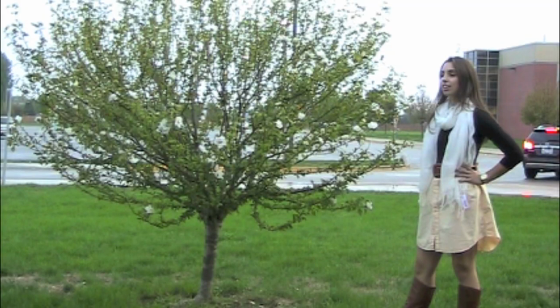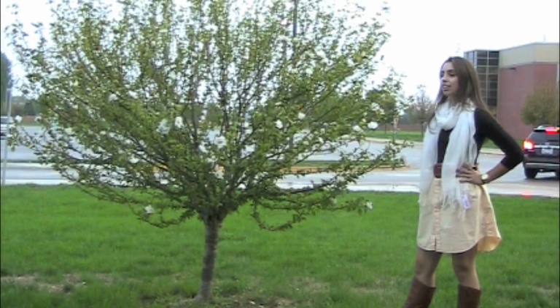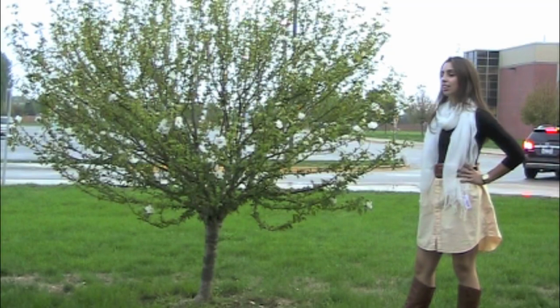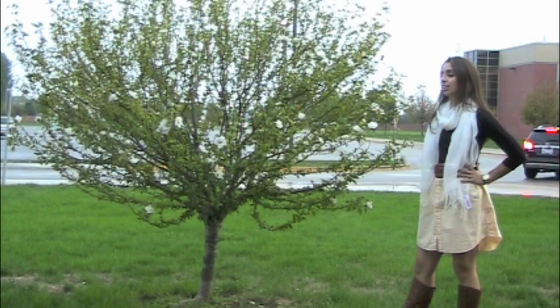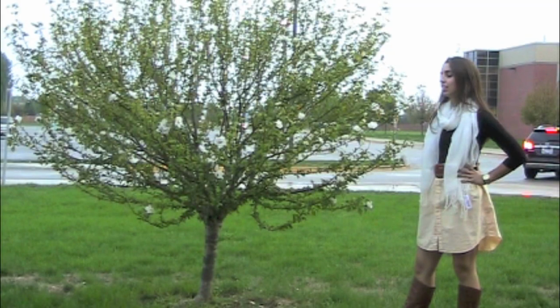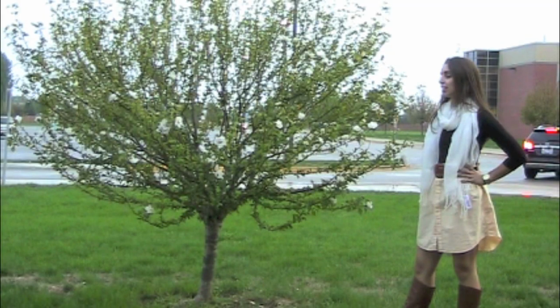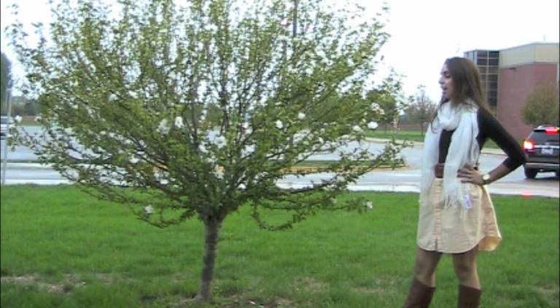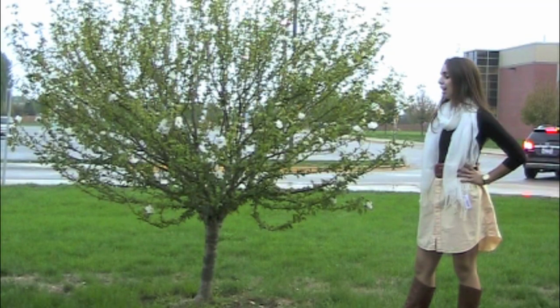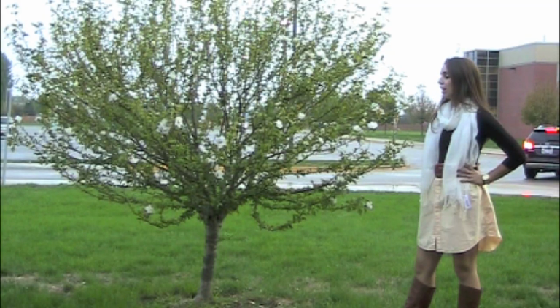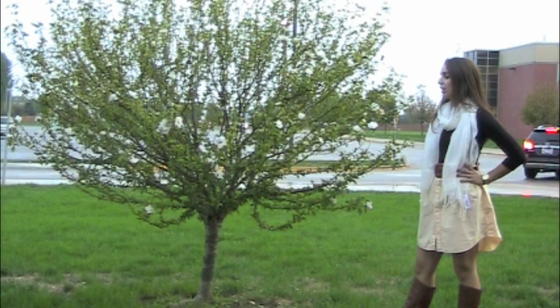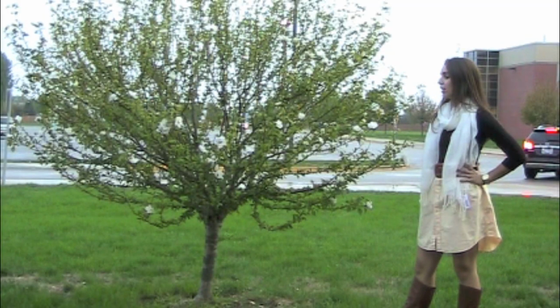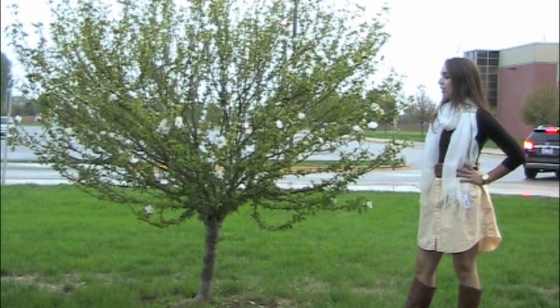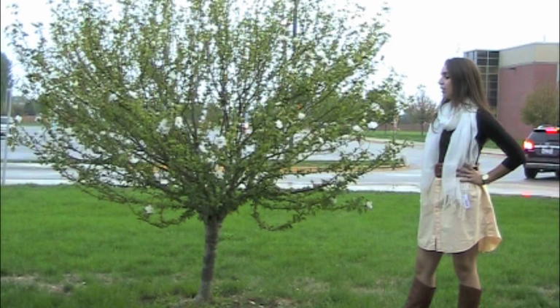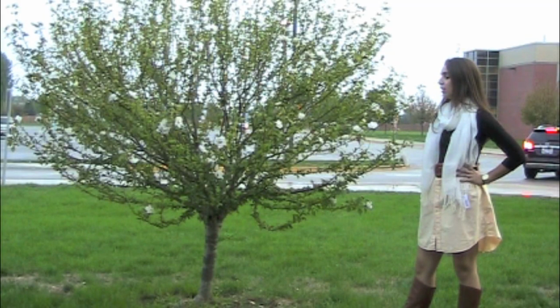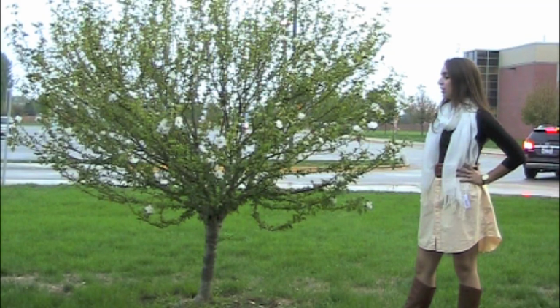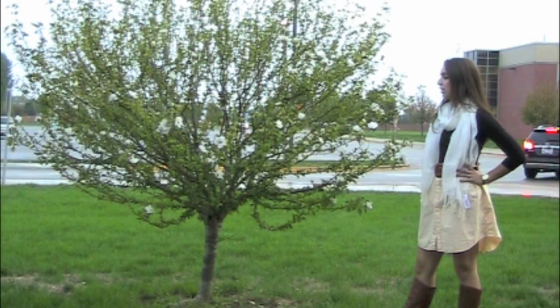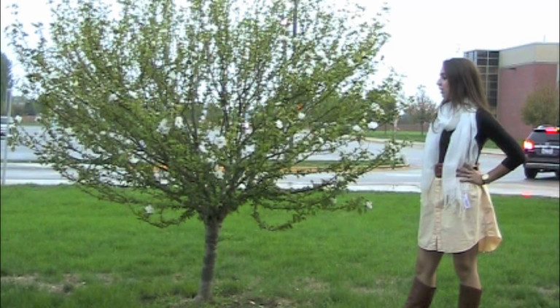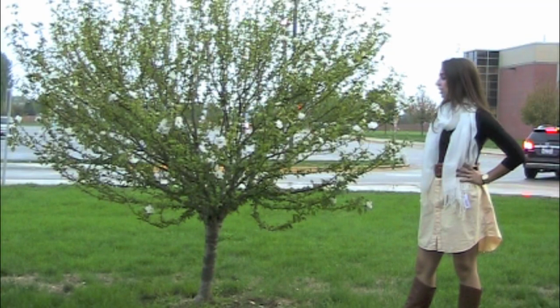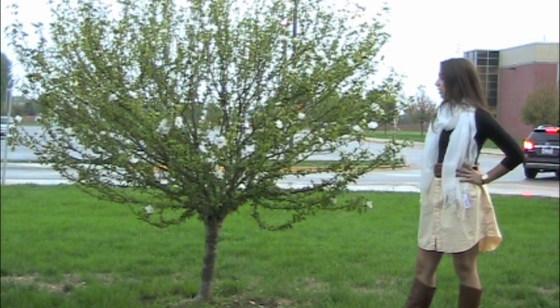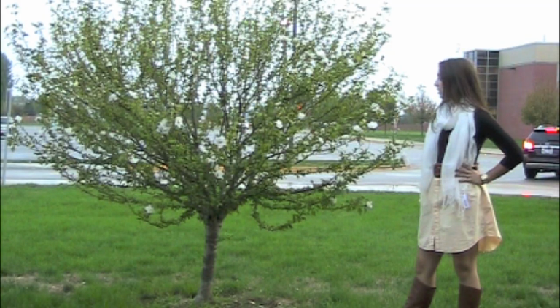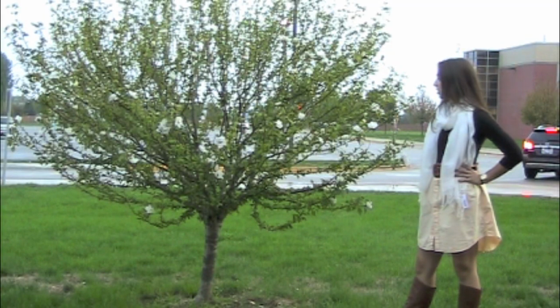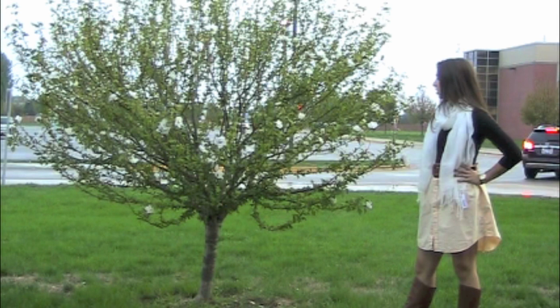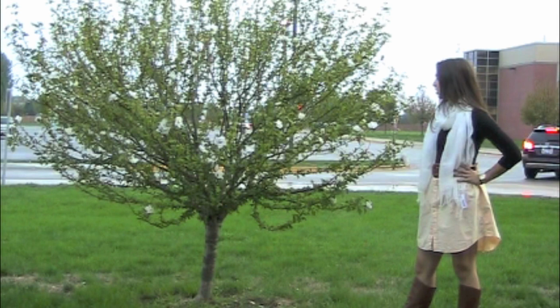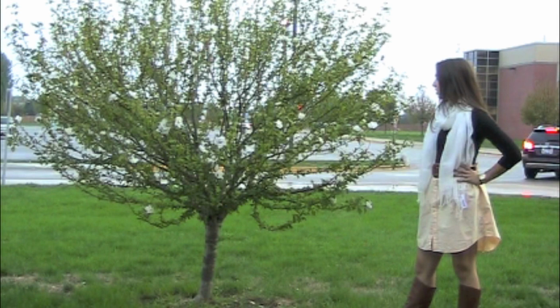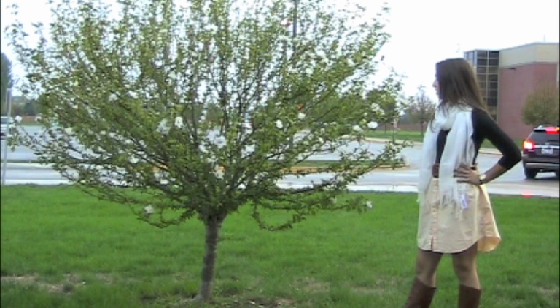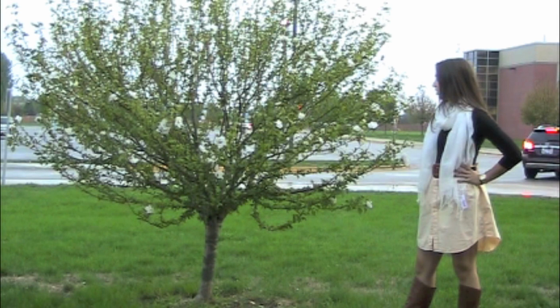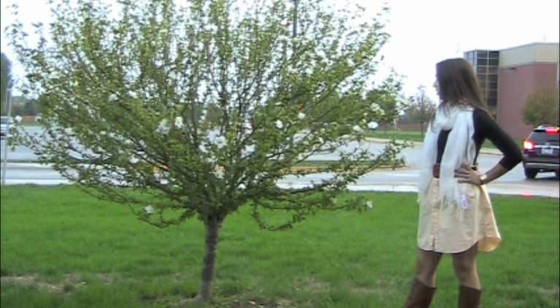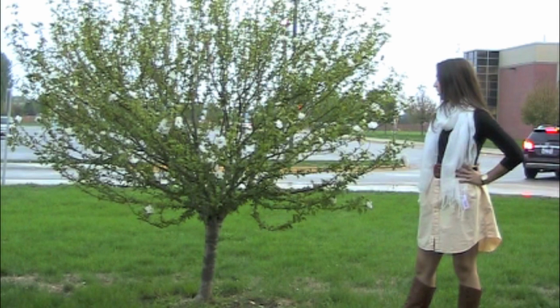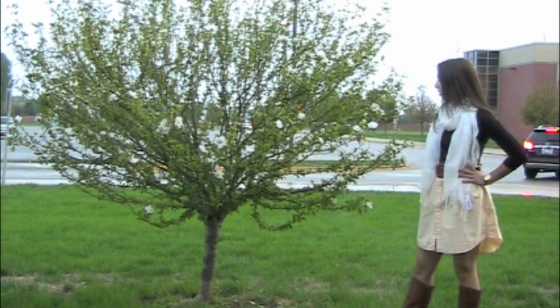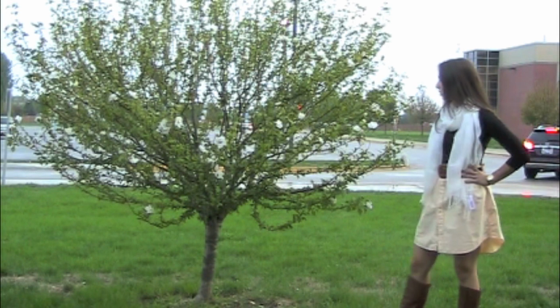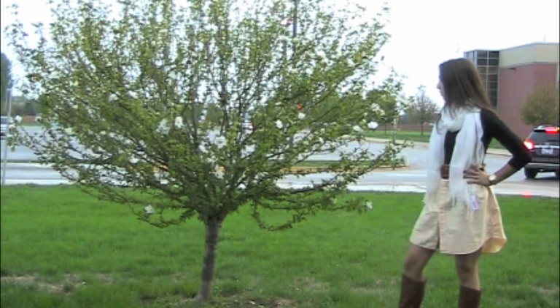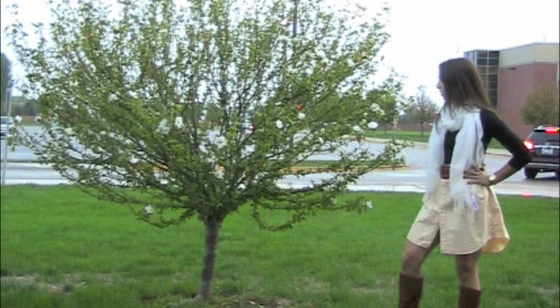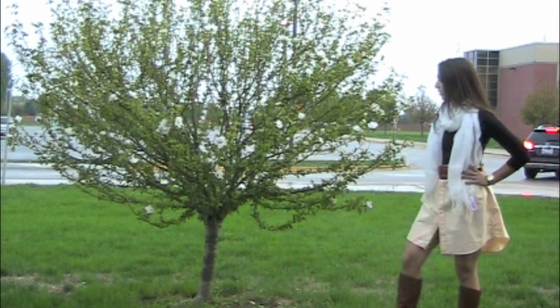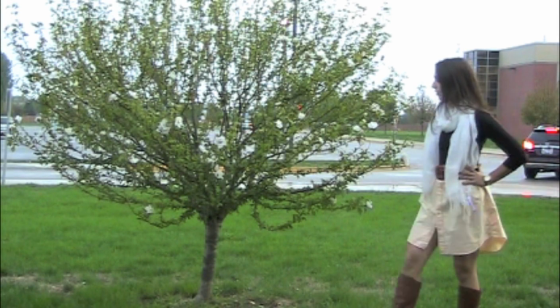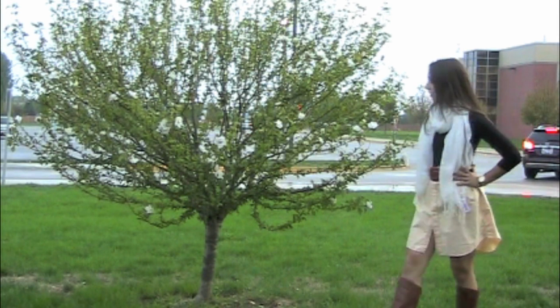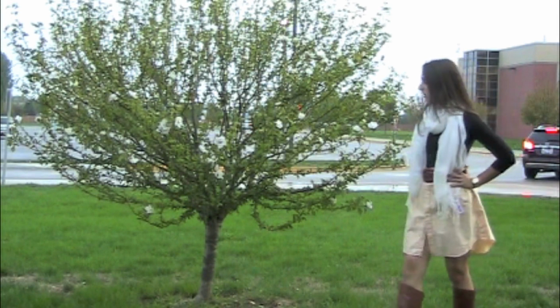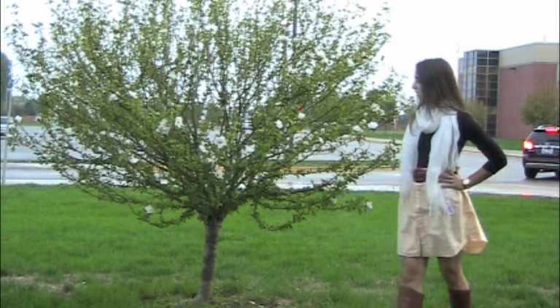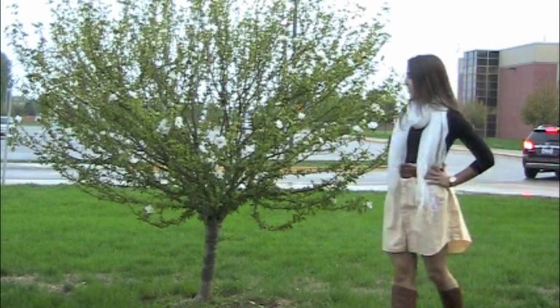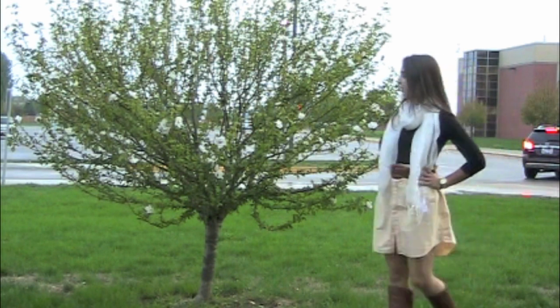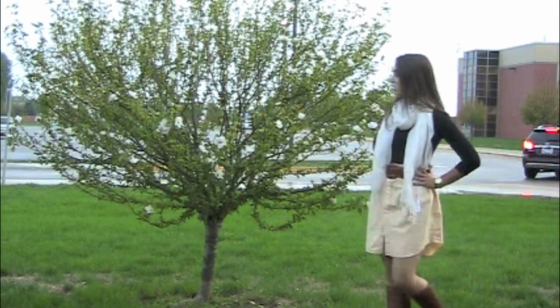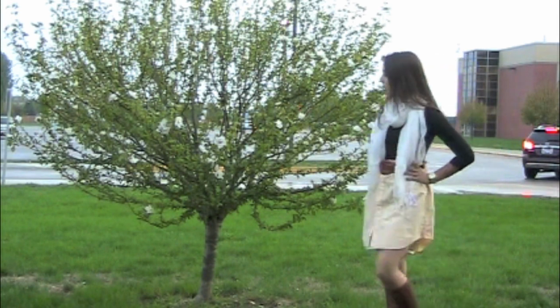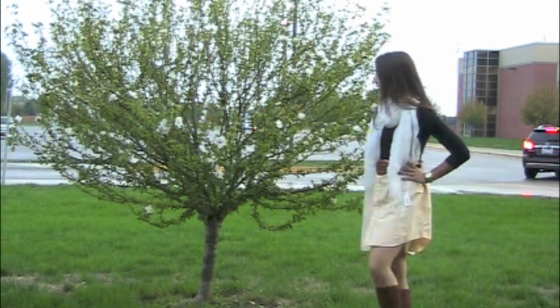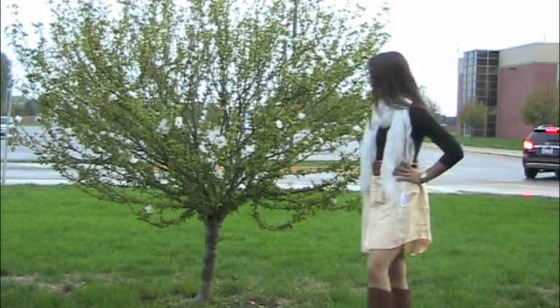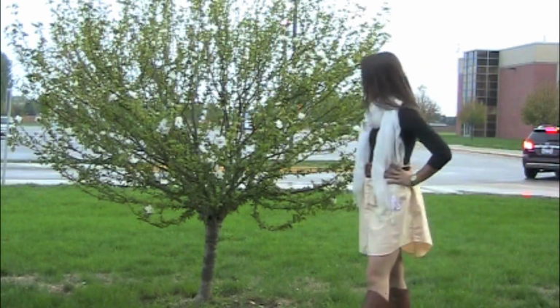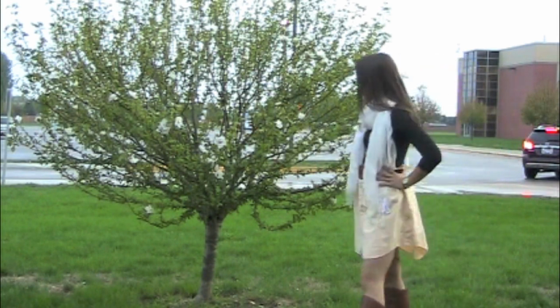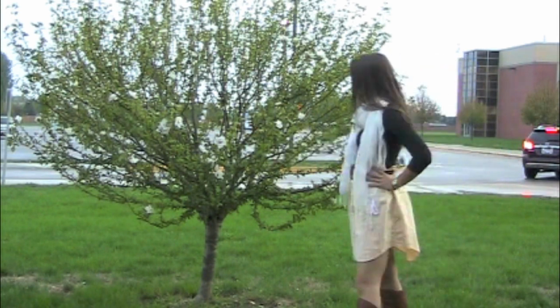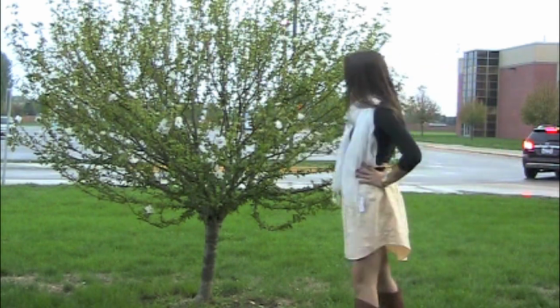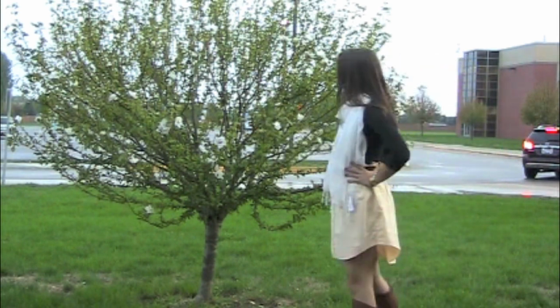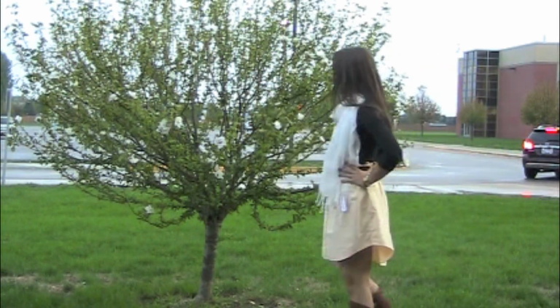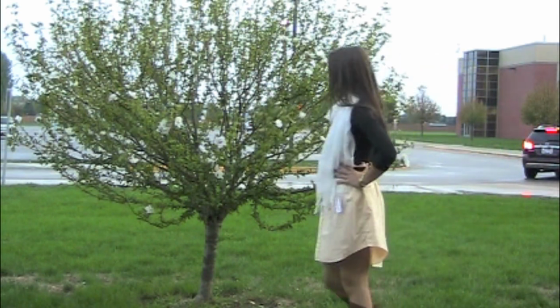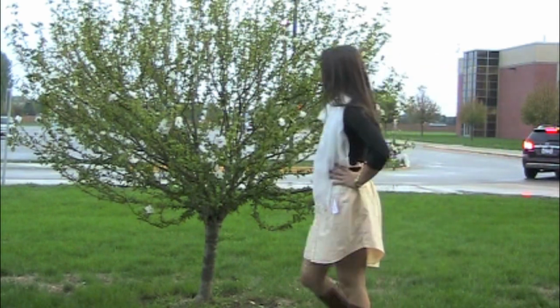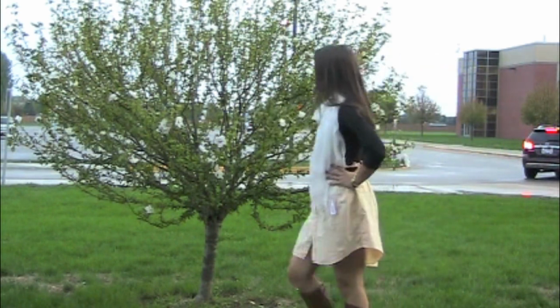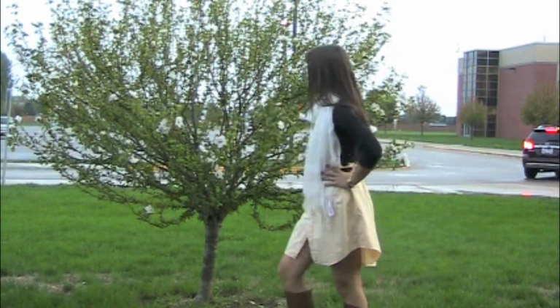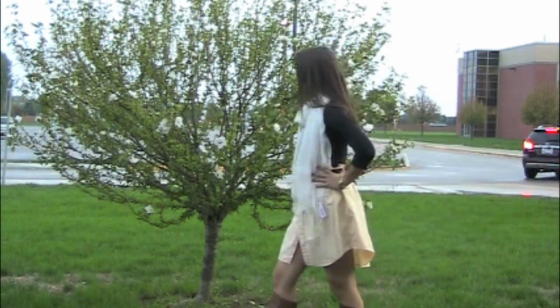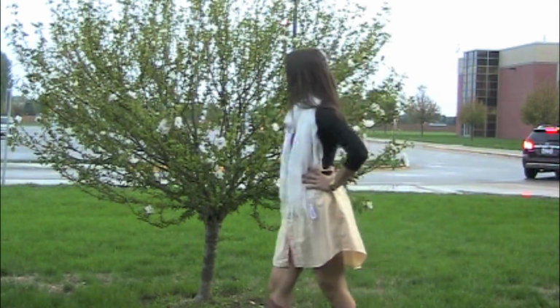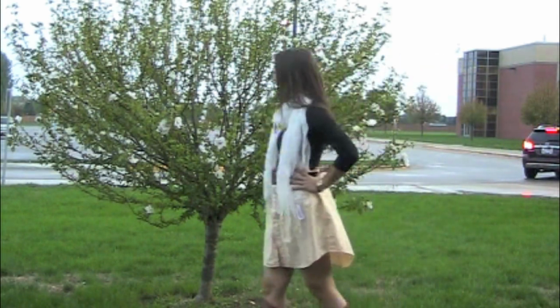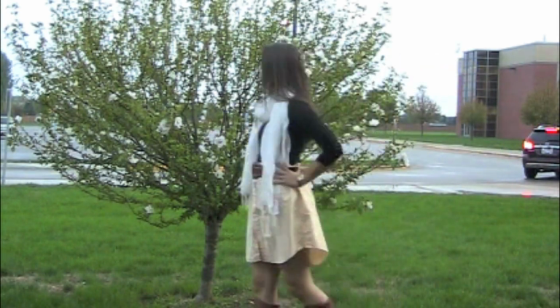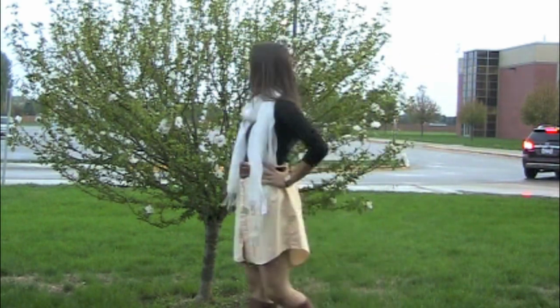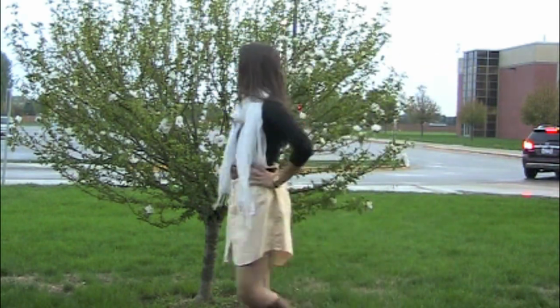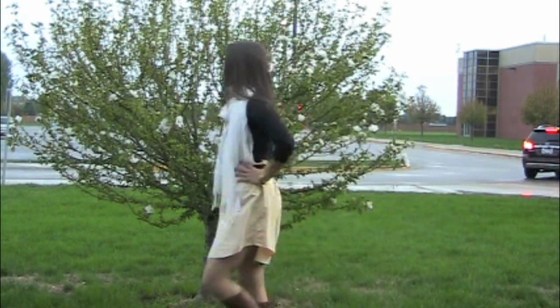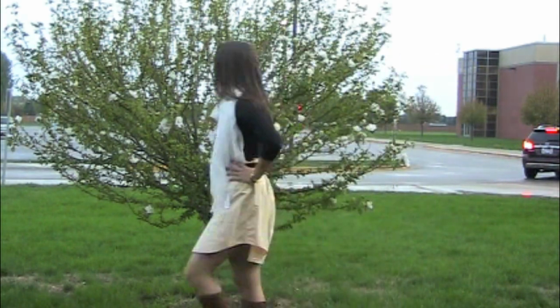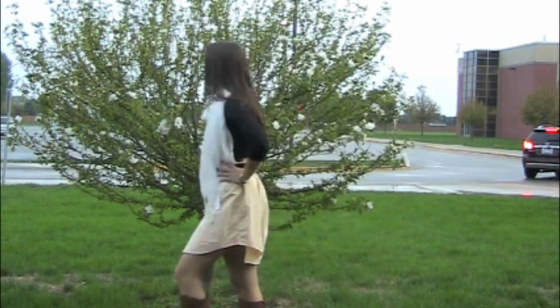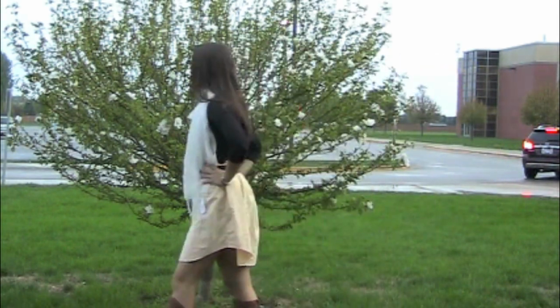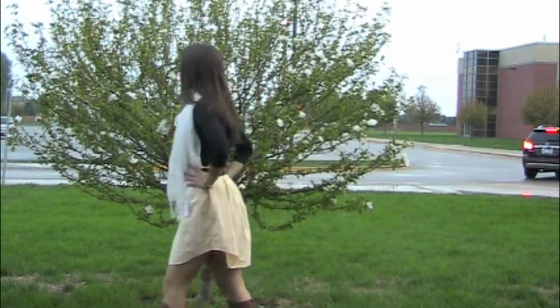Button-up dress shirts aren't just for men, nor are they just shirts. You can take an old button-up dress shirt and turn it into an adorable skirt.